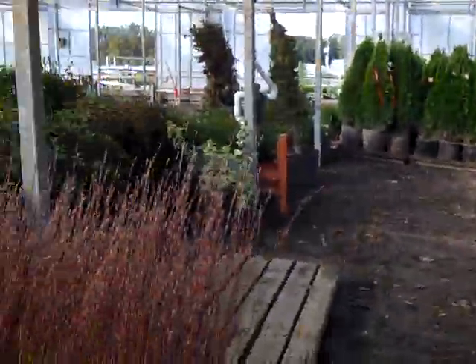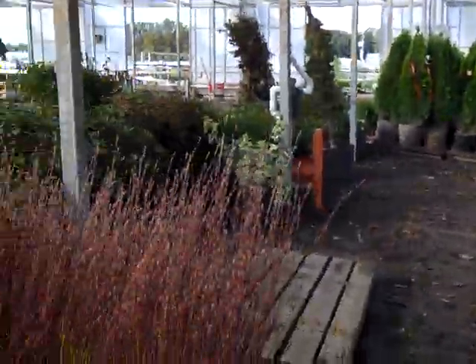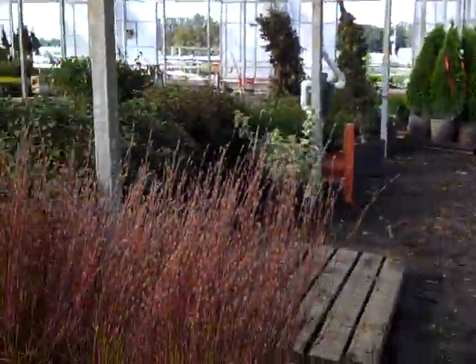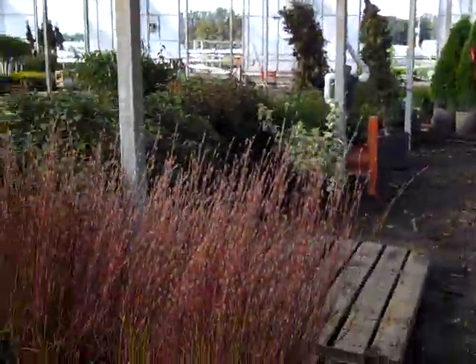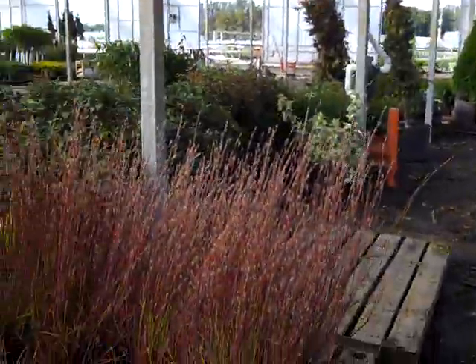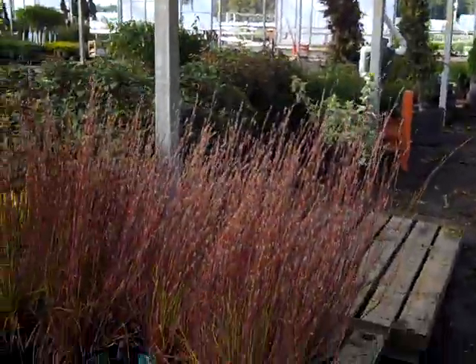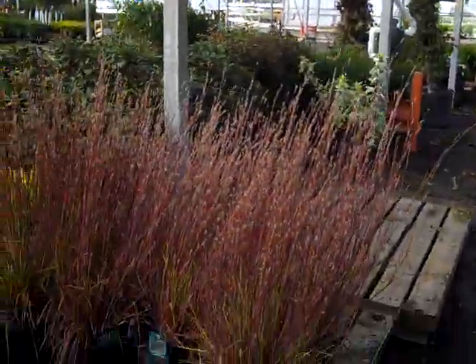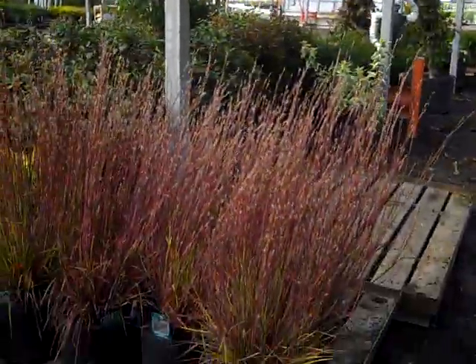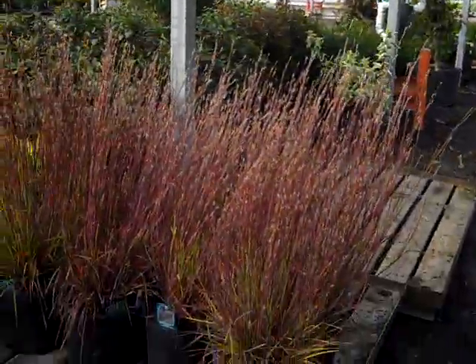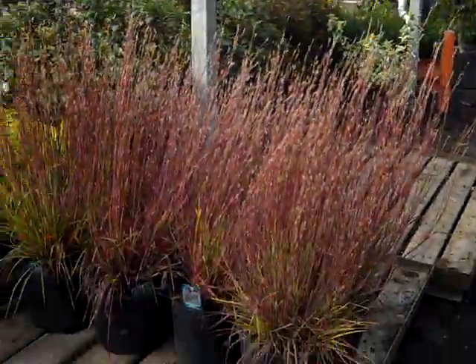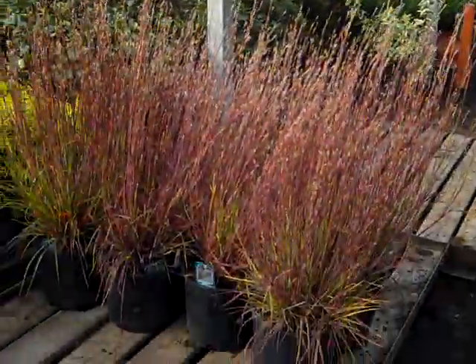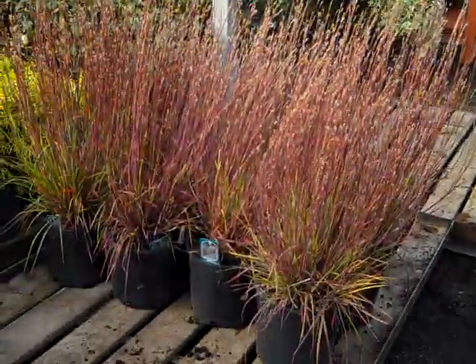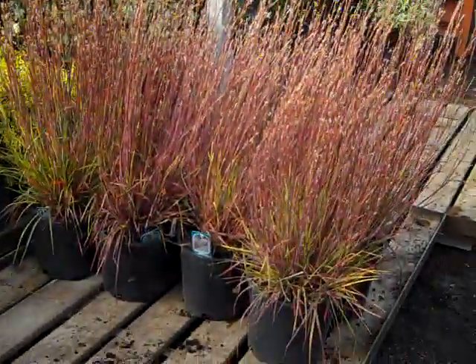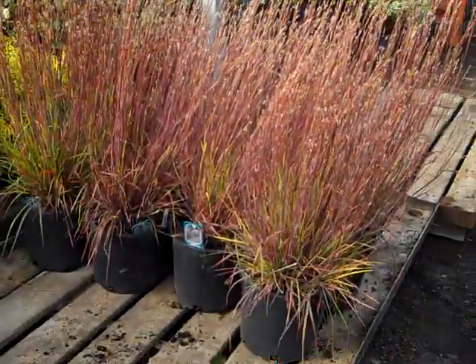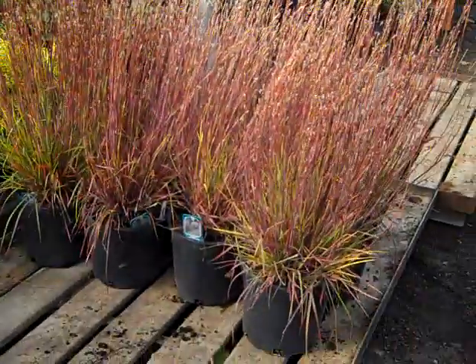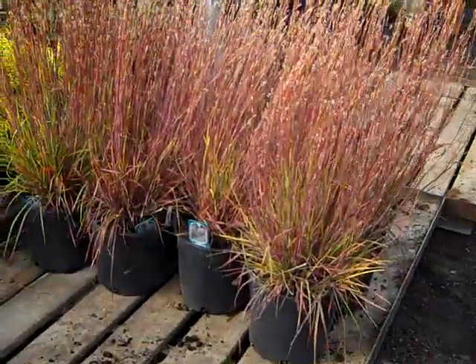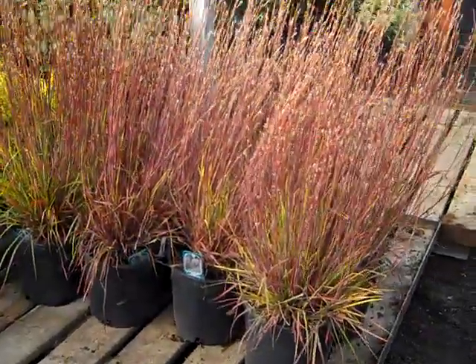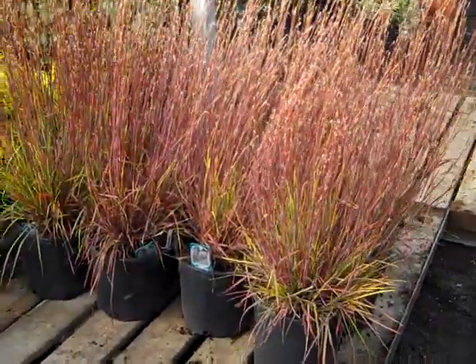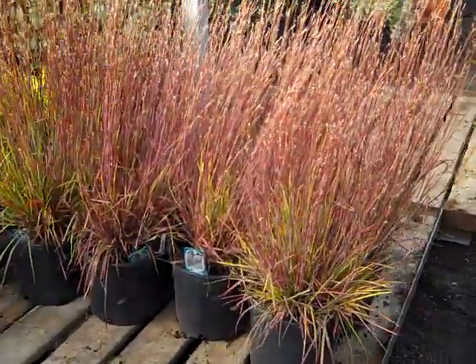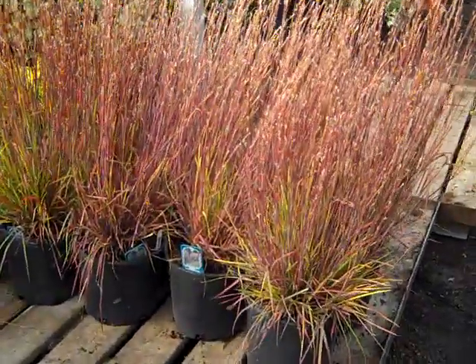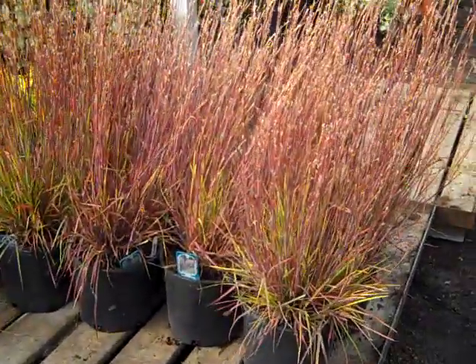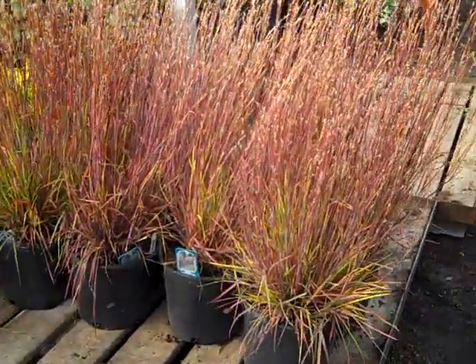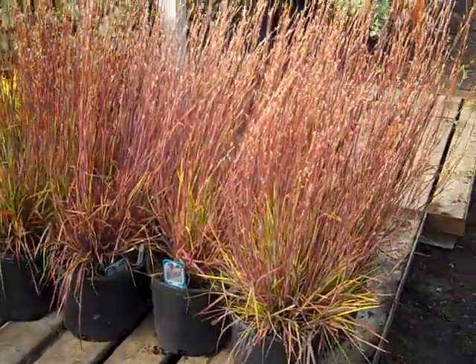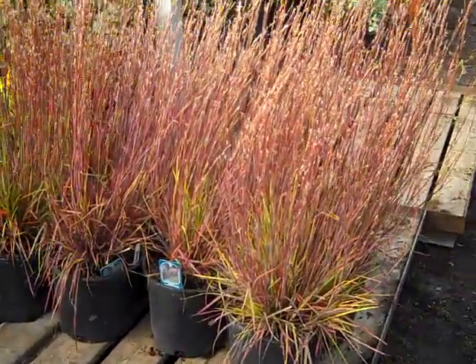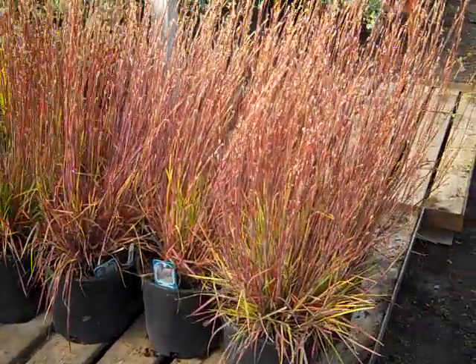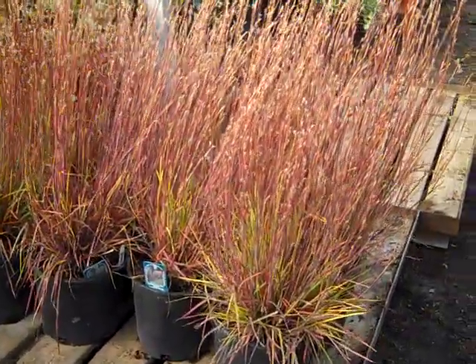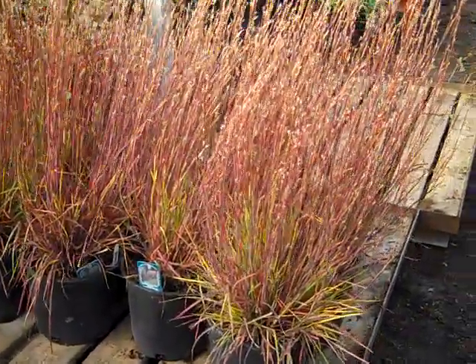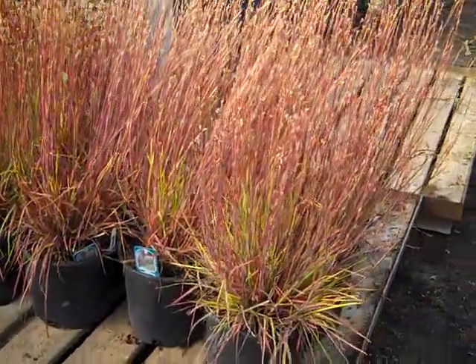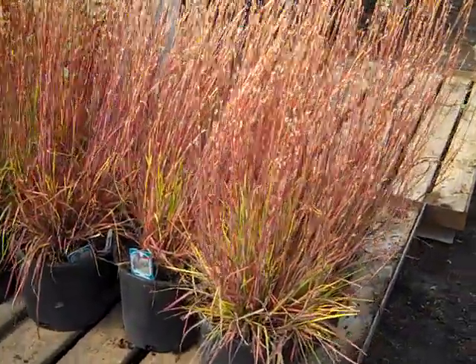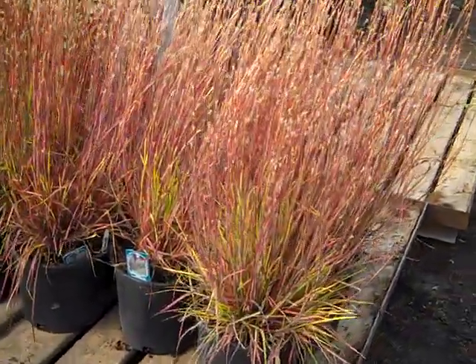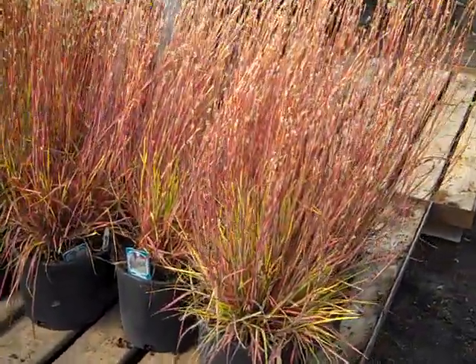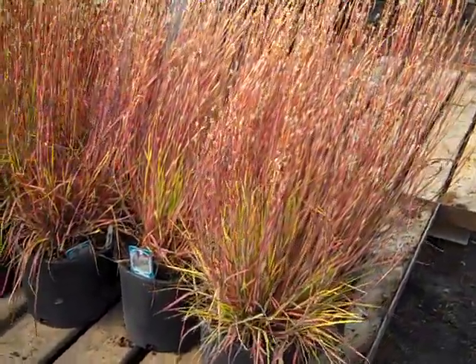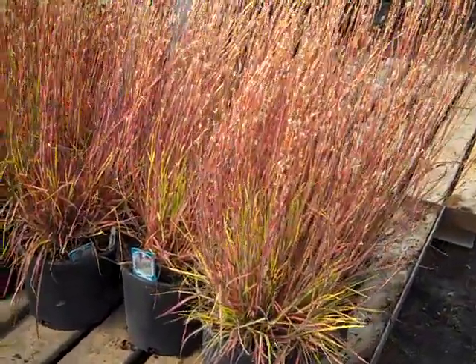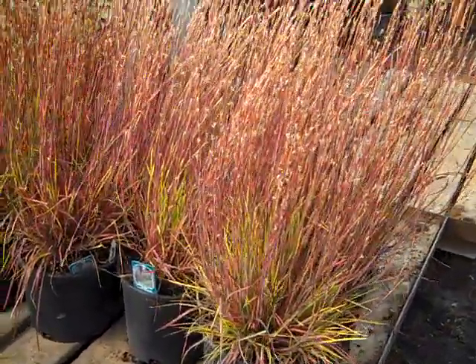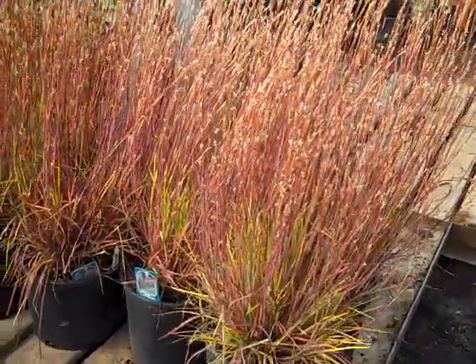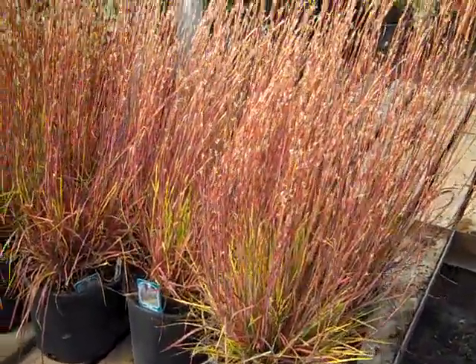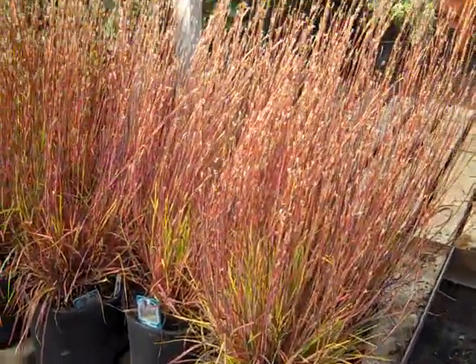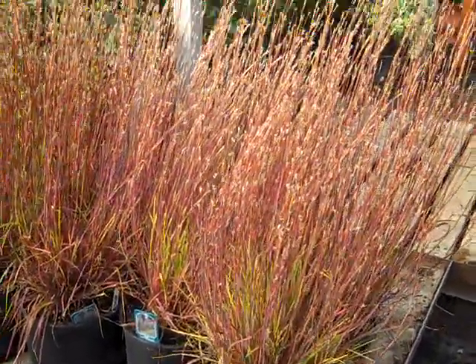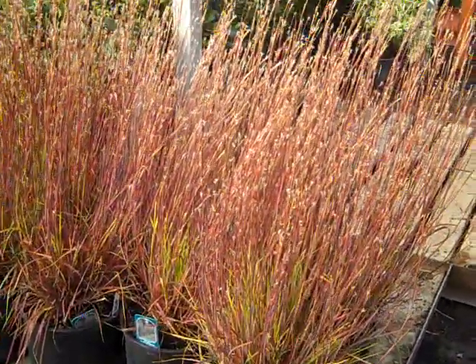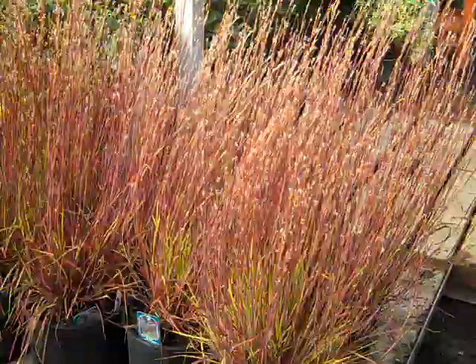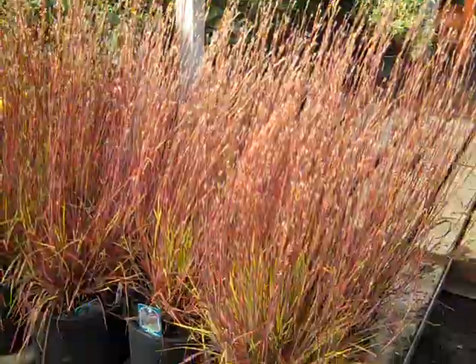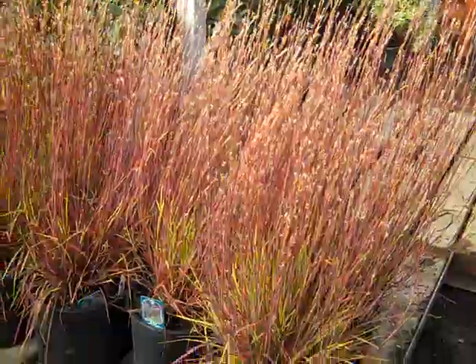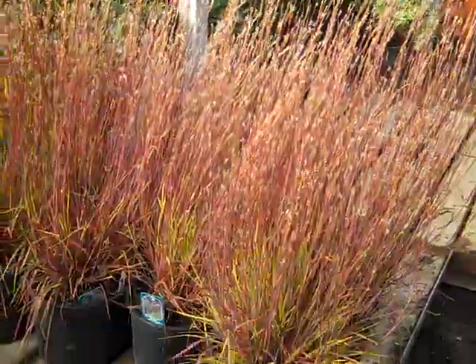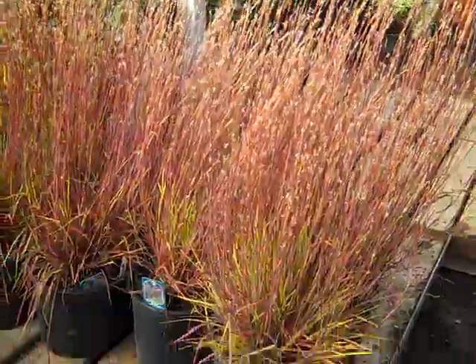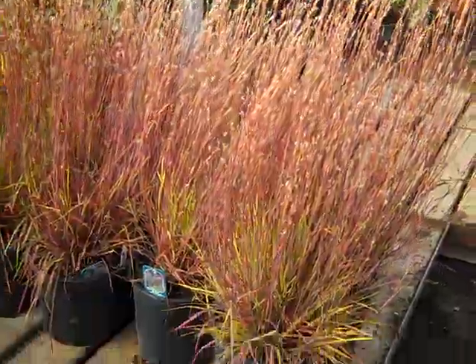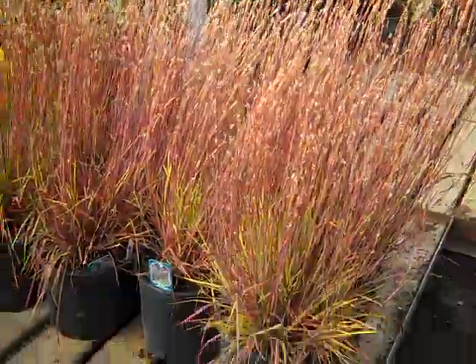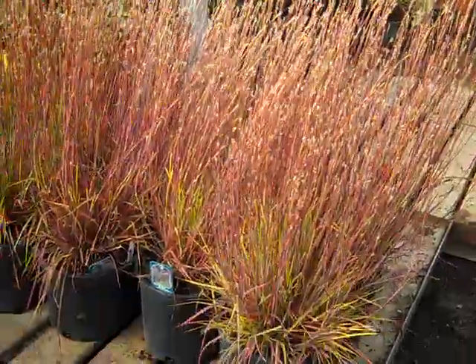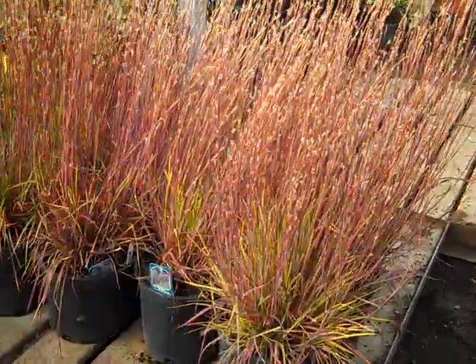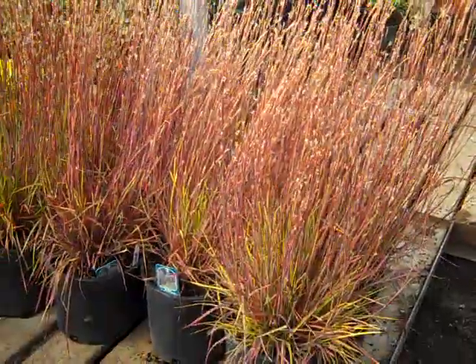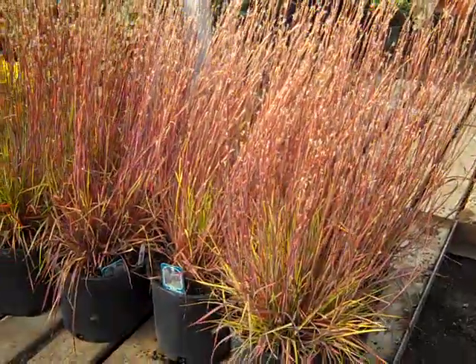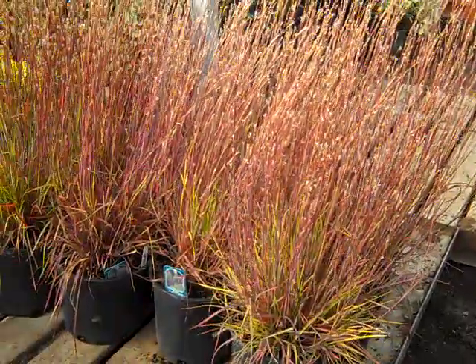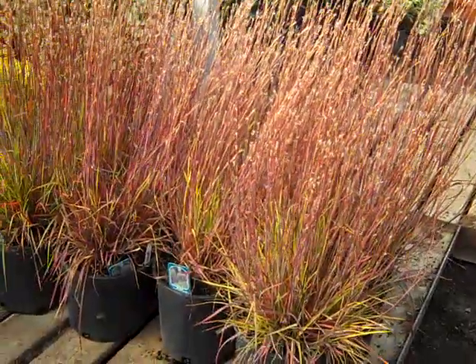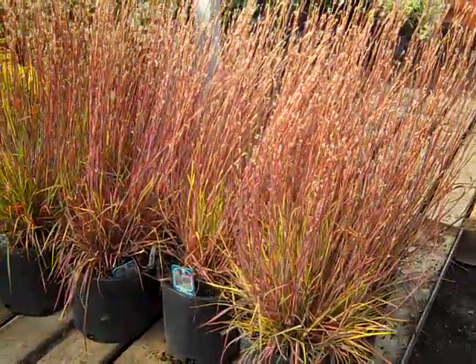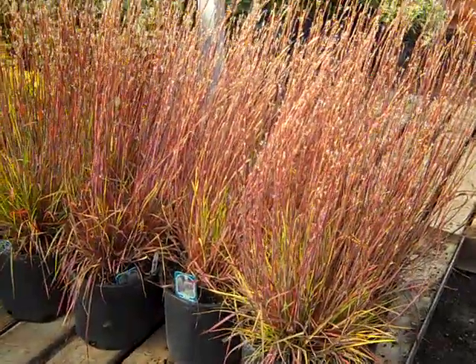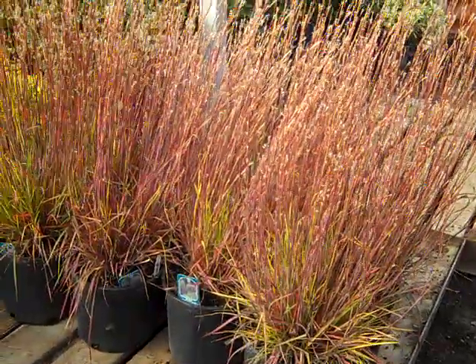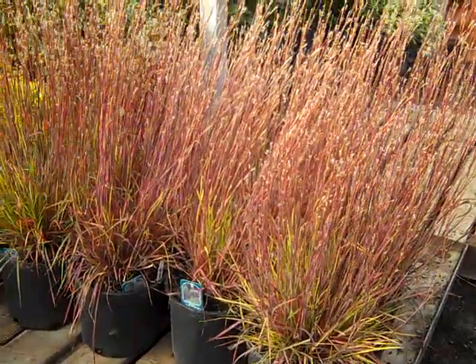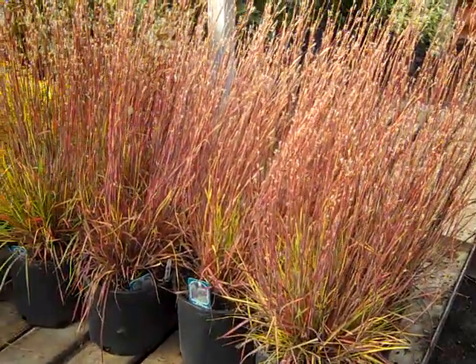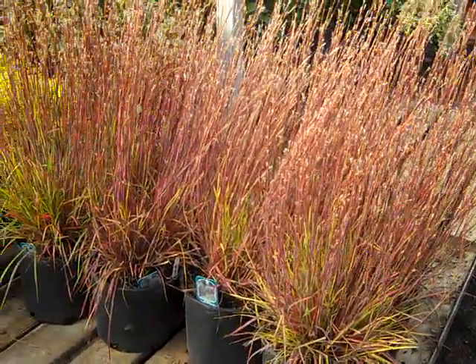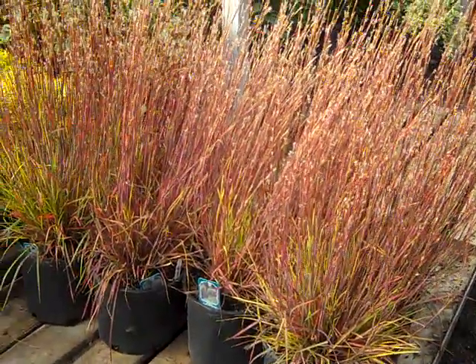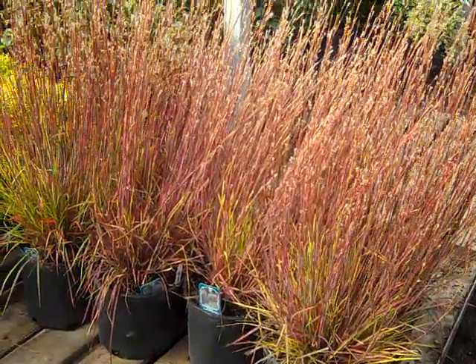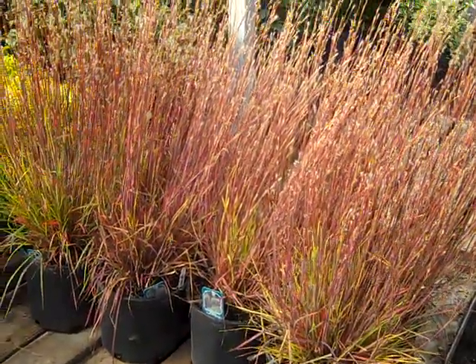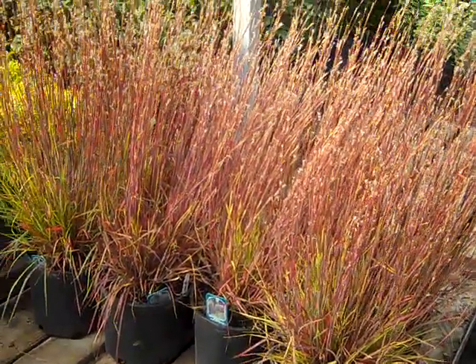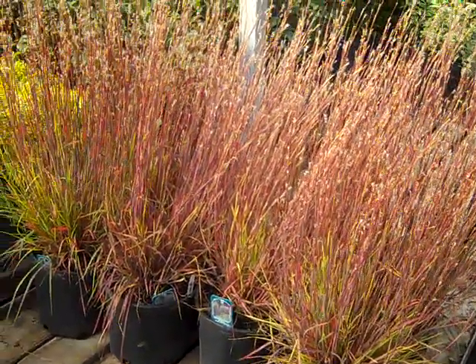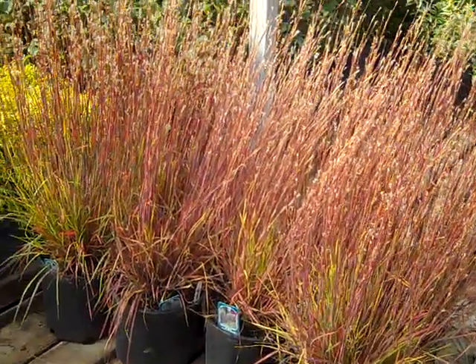This is a newer grass in our lineup called the Blues — outstanding fall color.